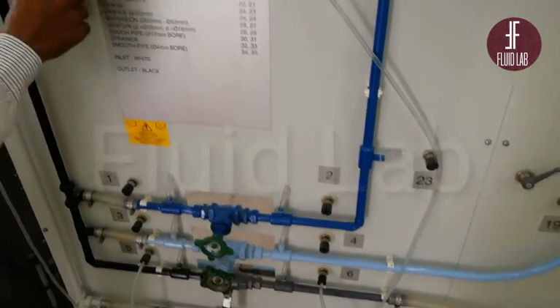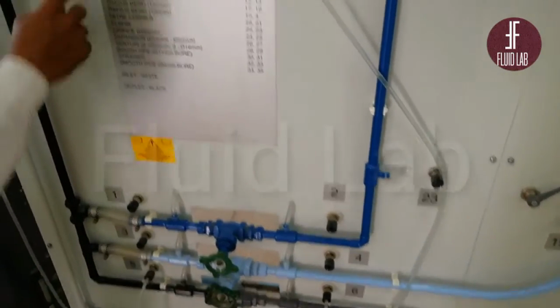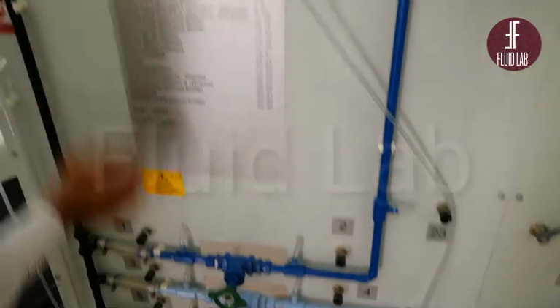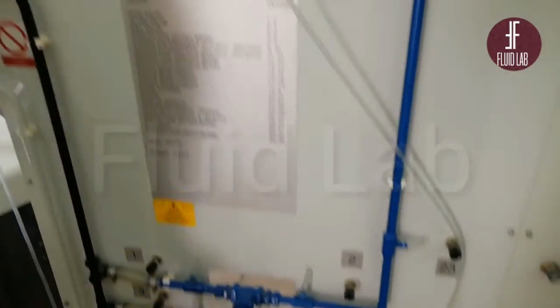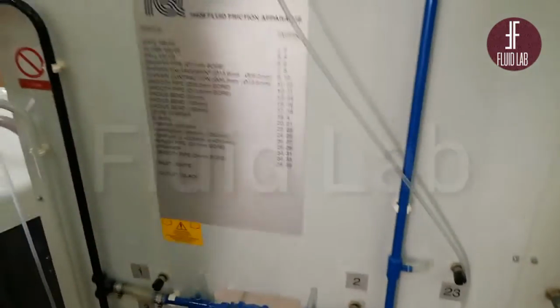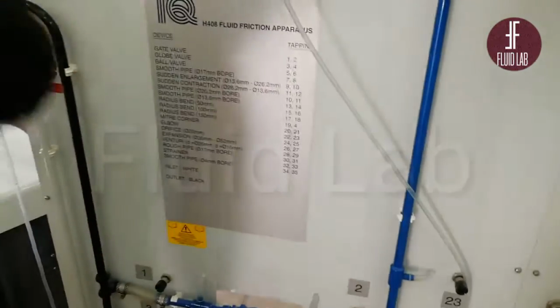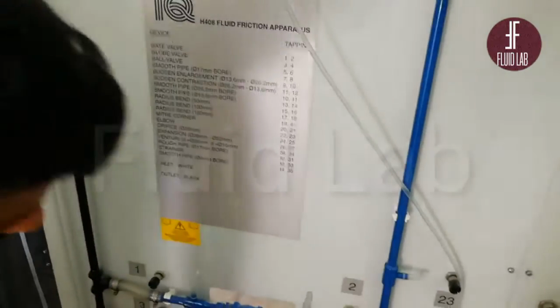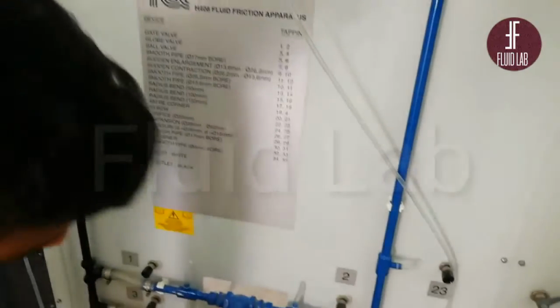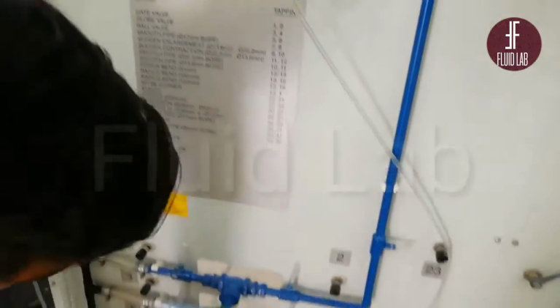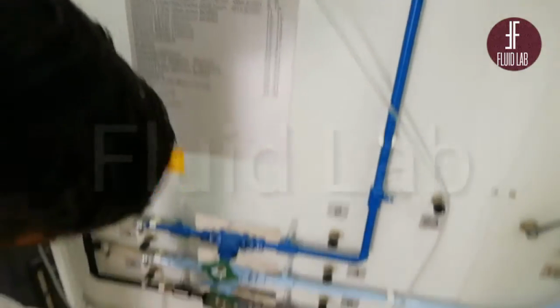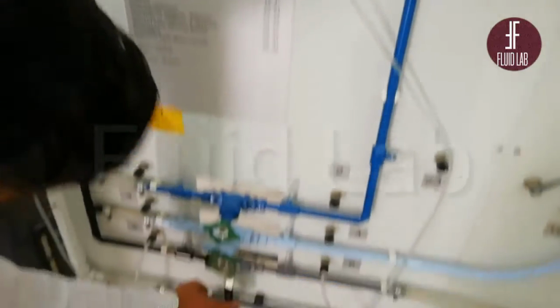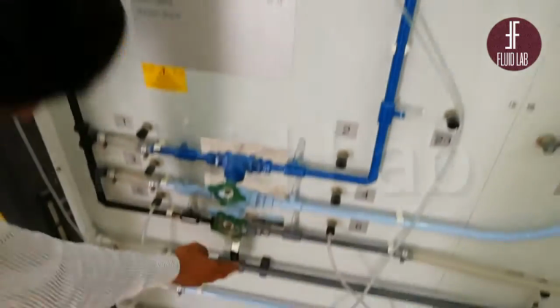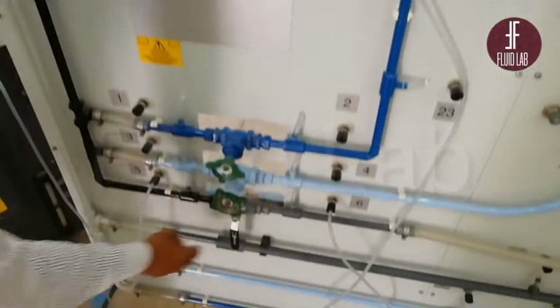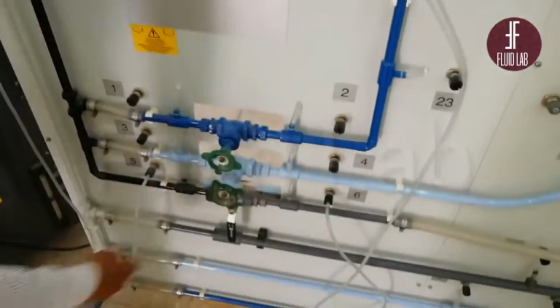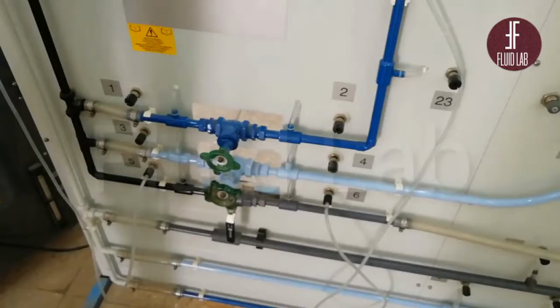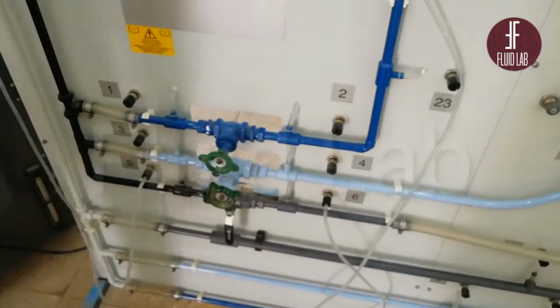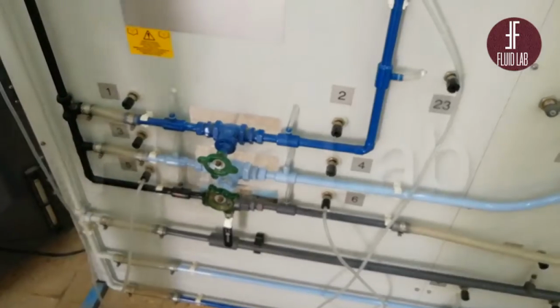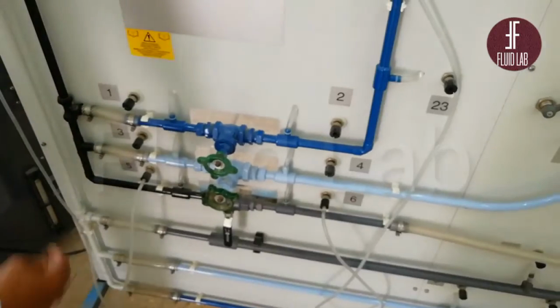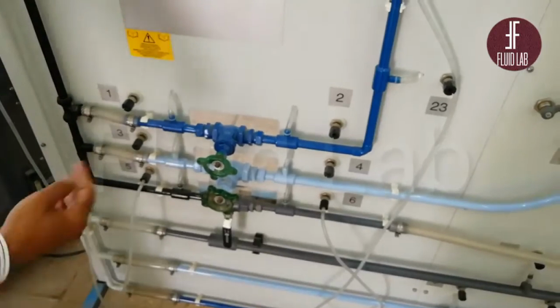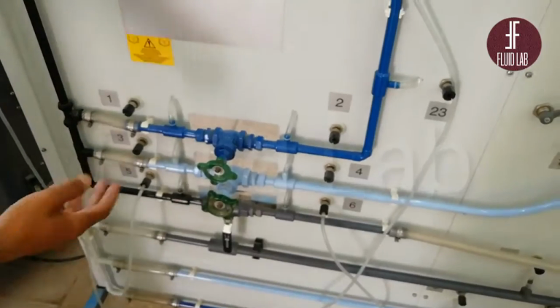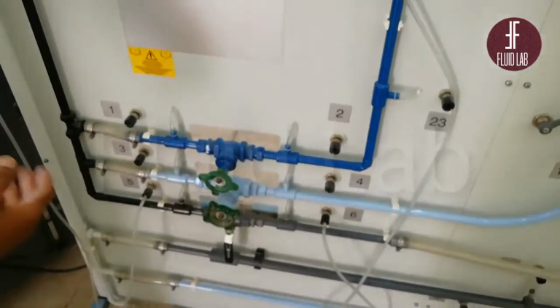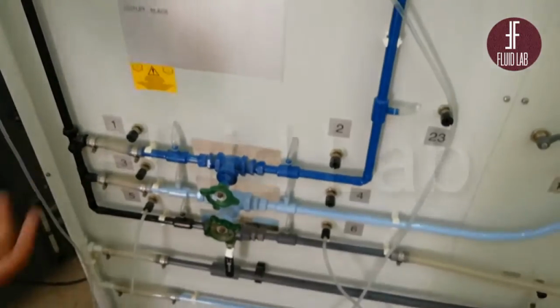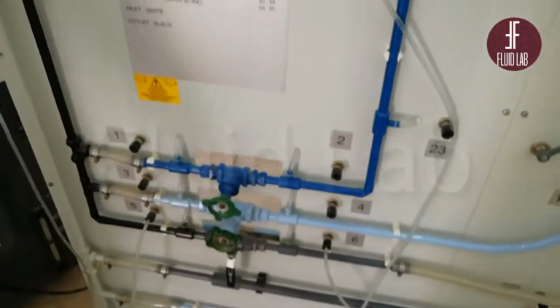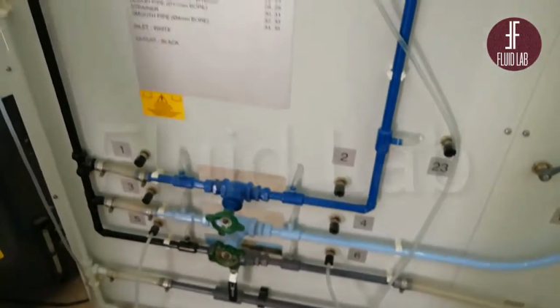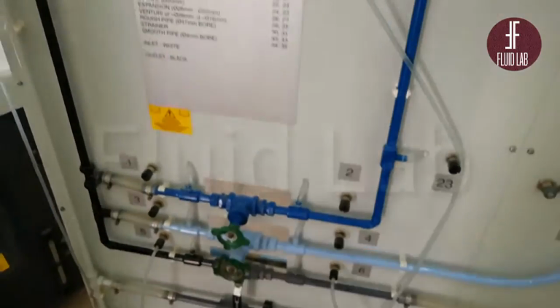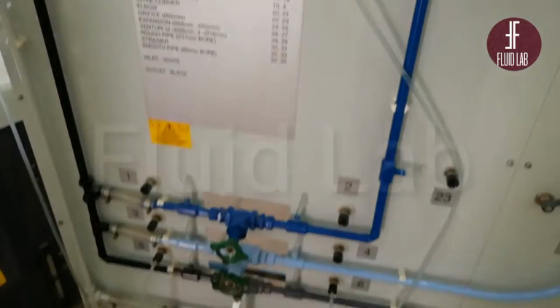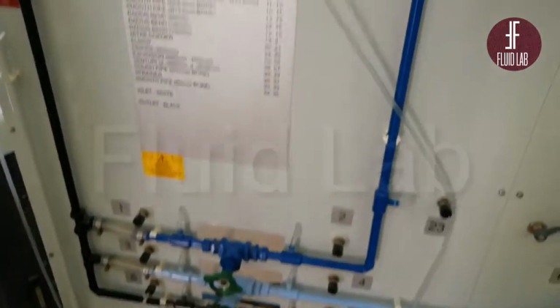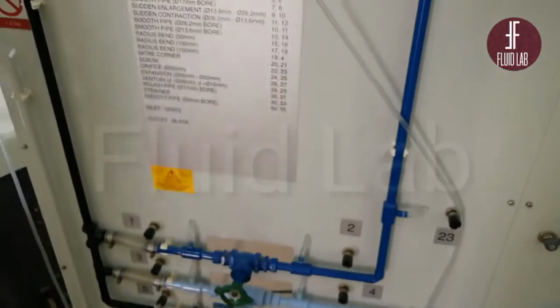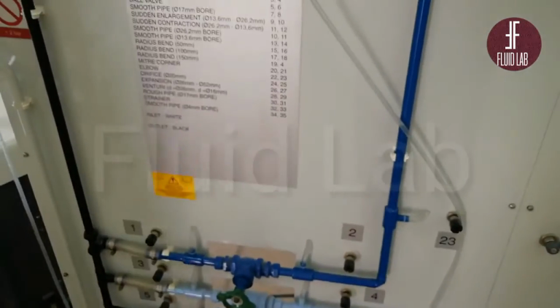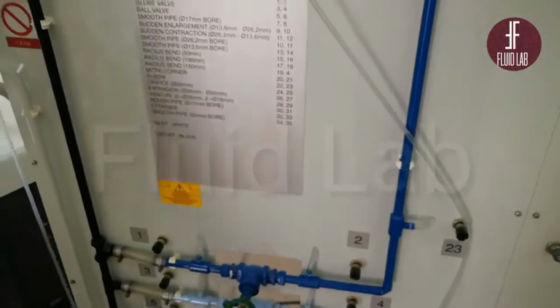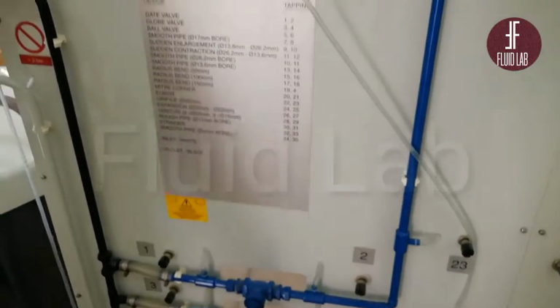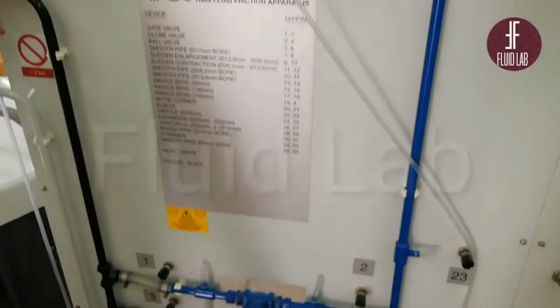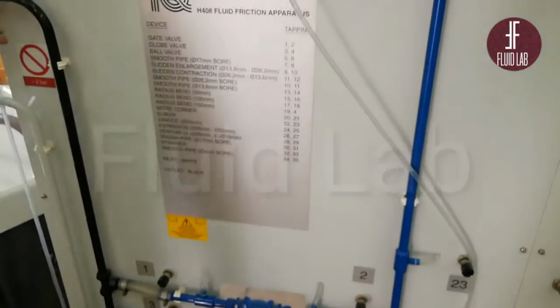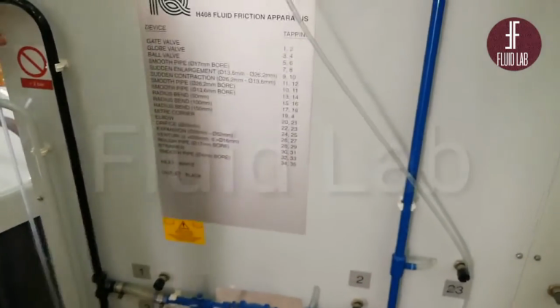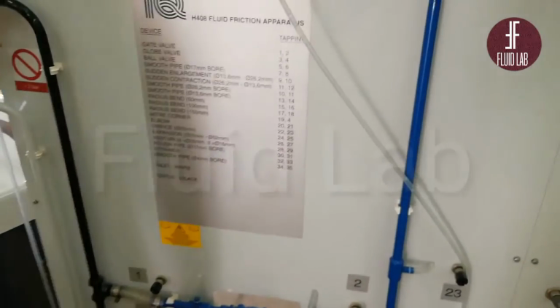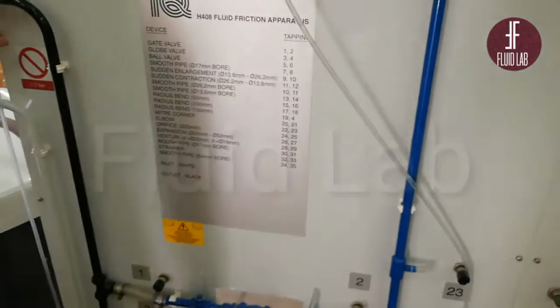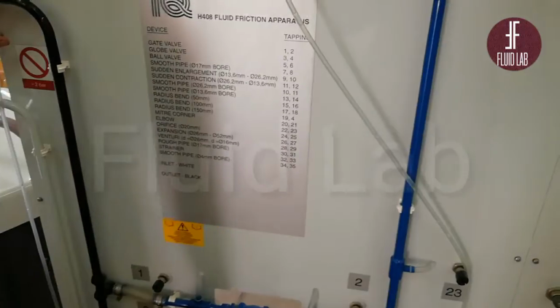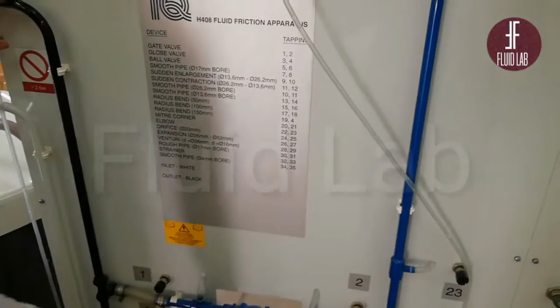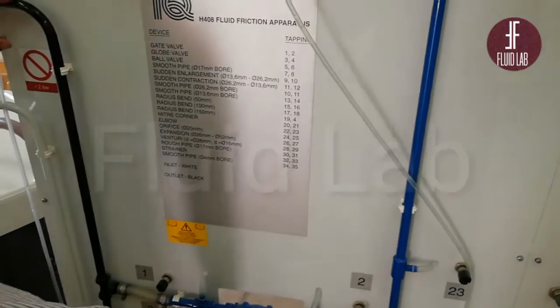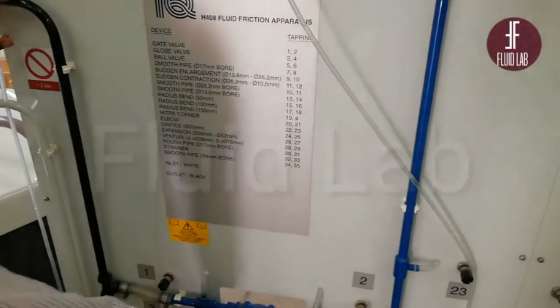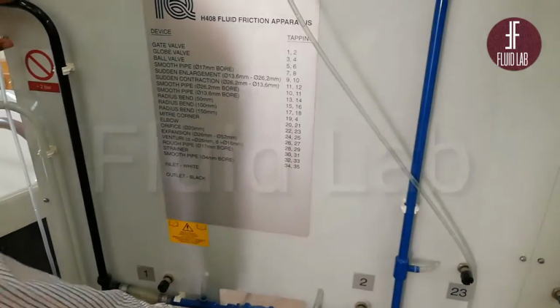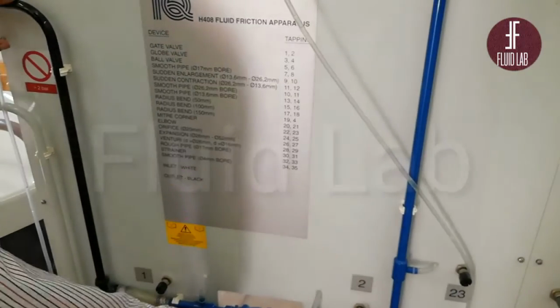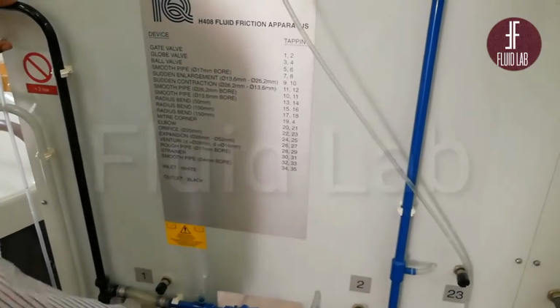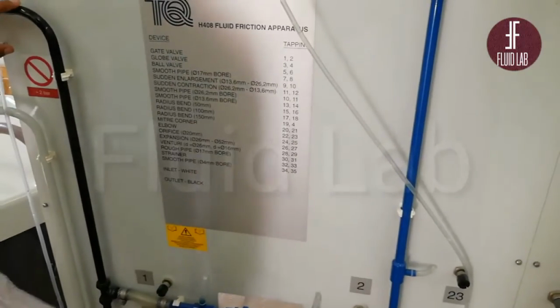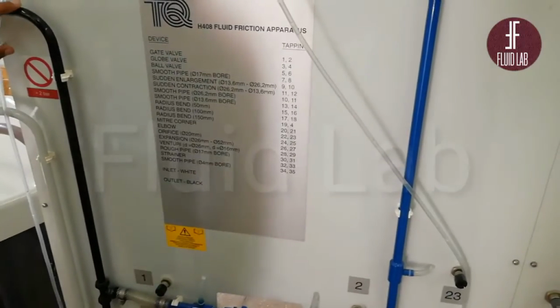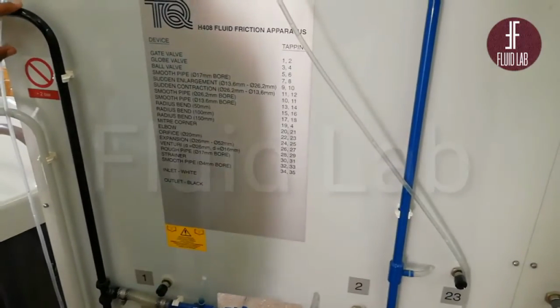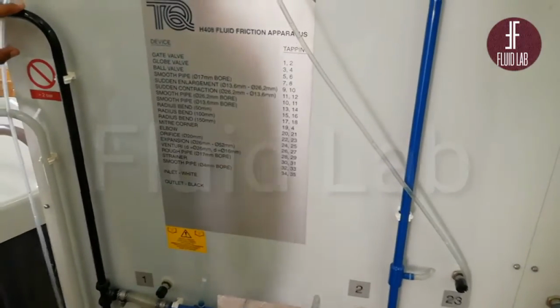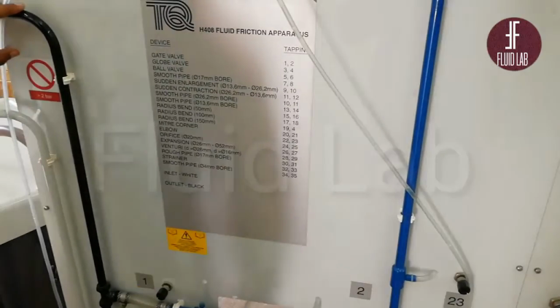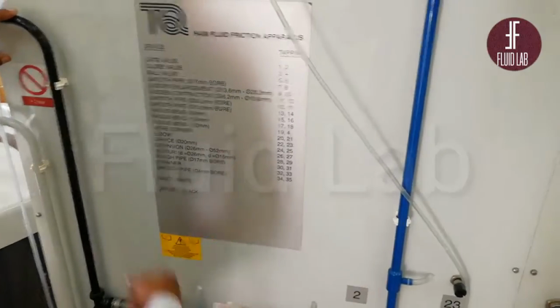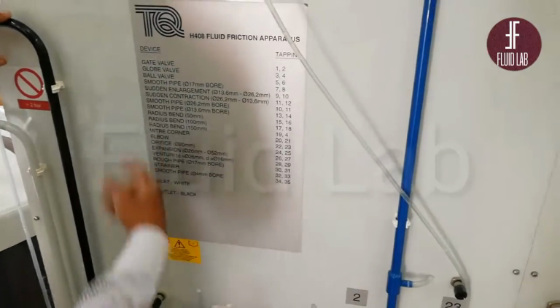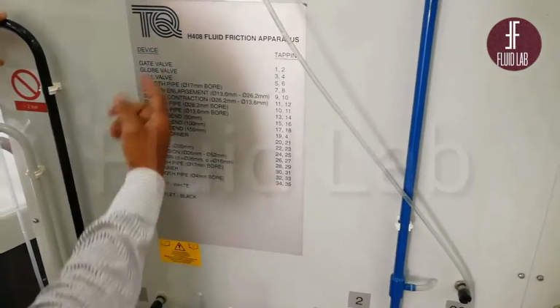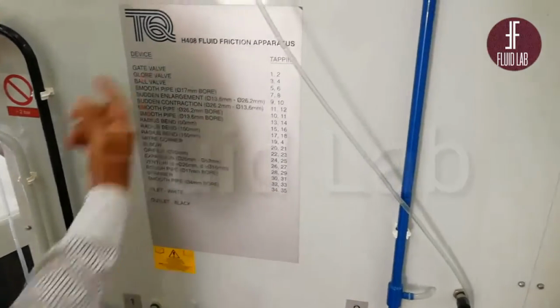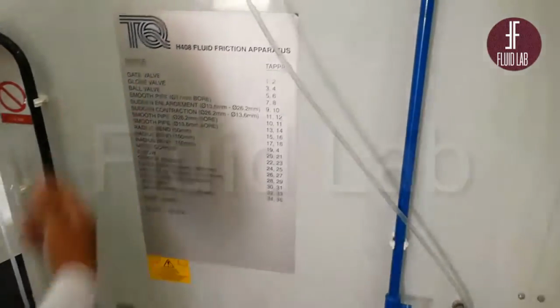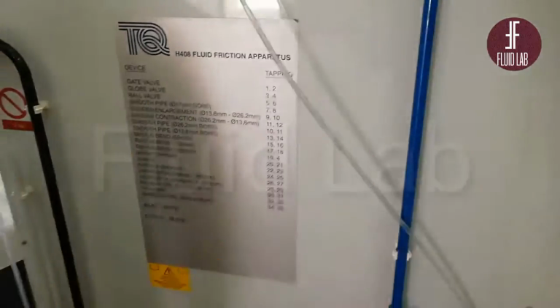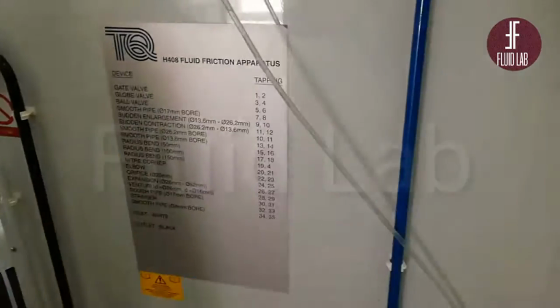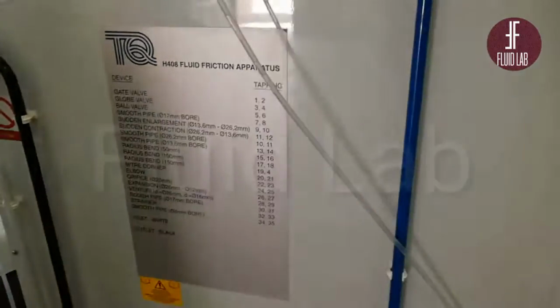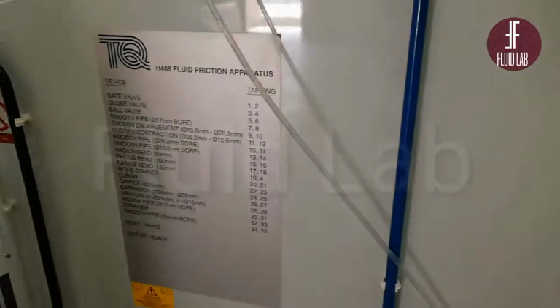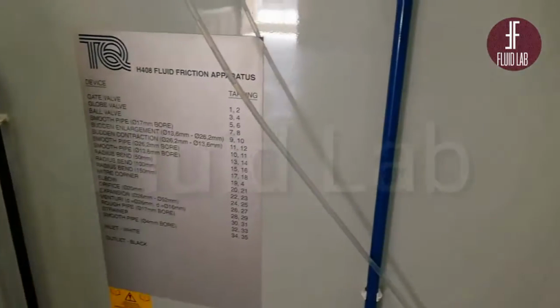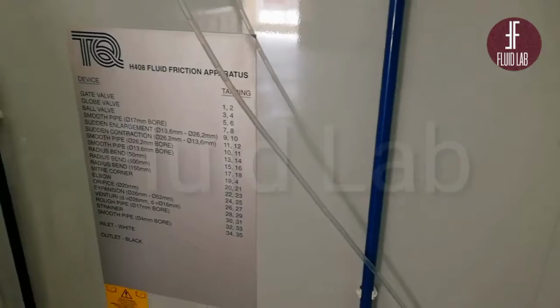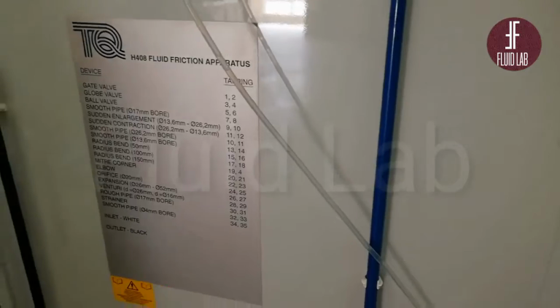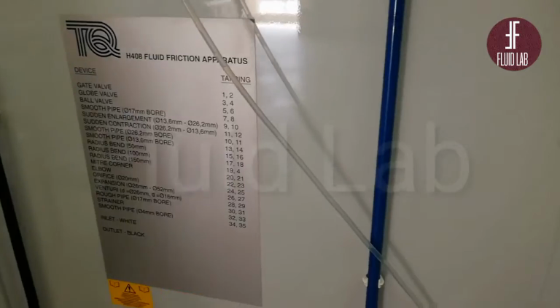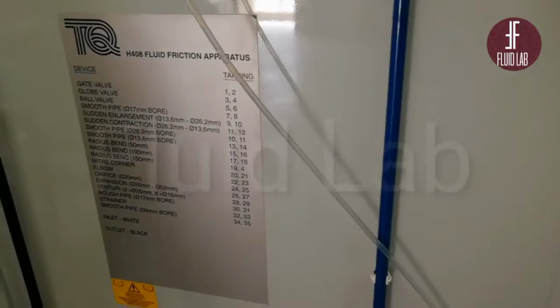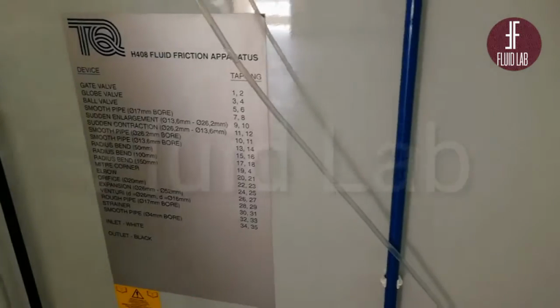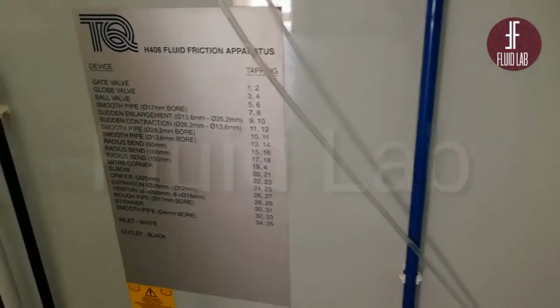Next, we have the ball valve. This is the ball valve. The structure is based on the base — this is the gate and the globe valve.